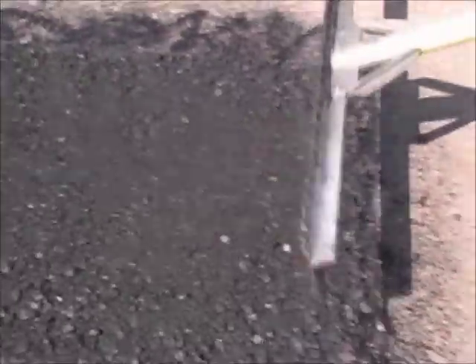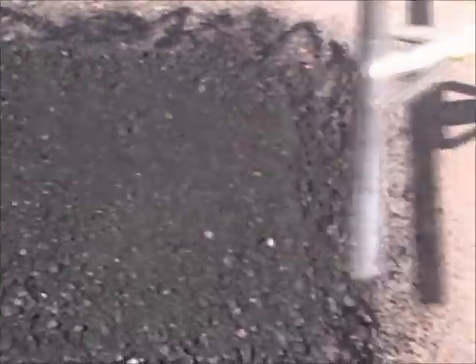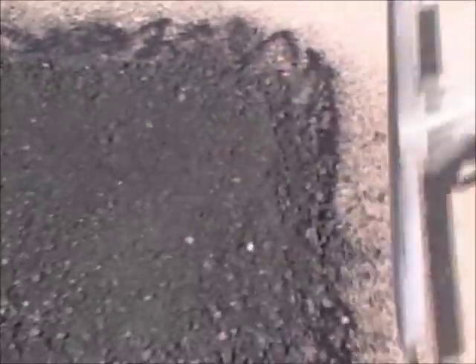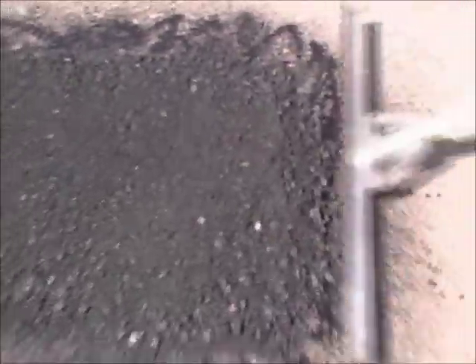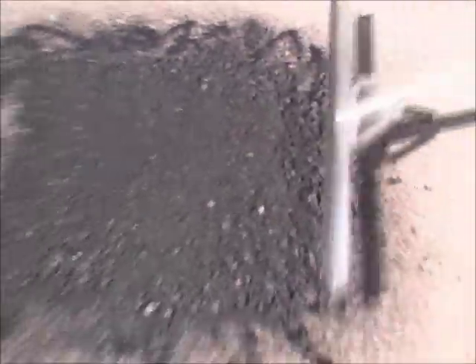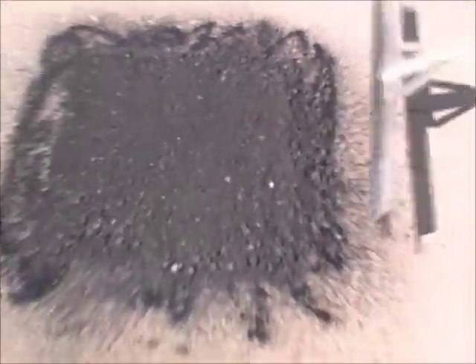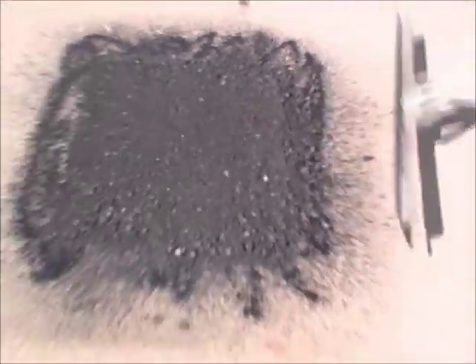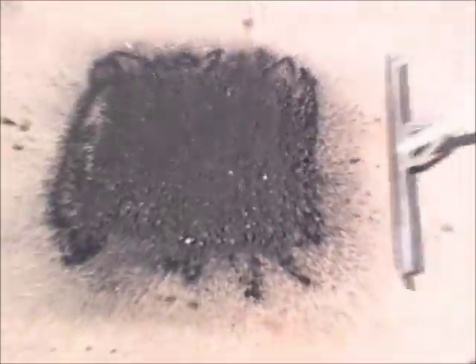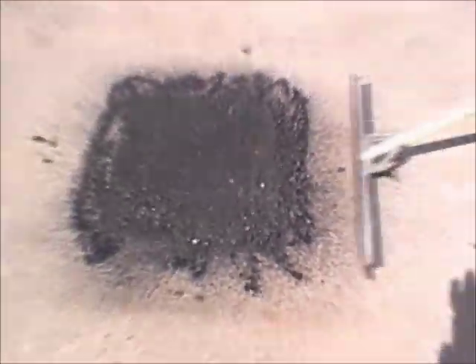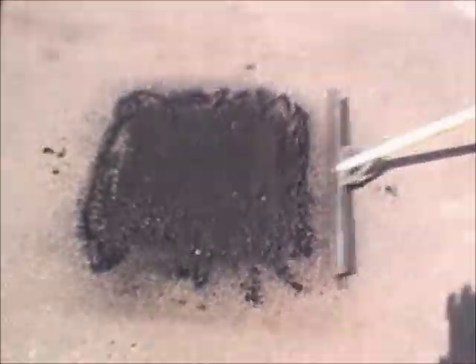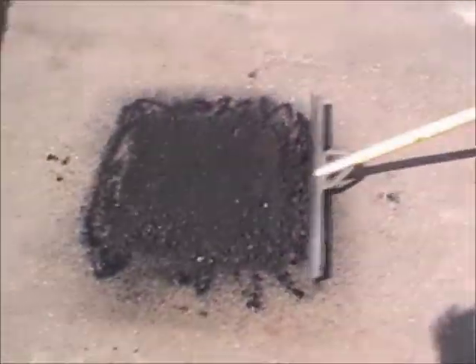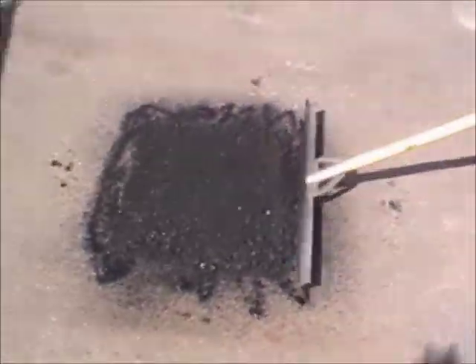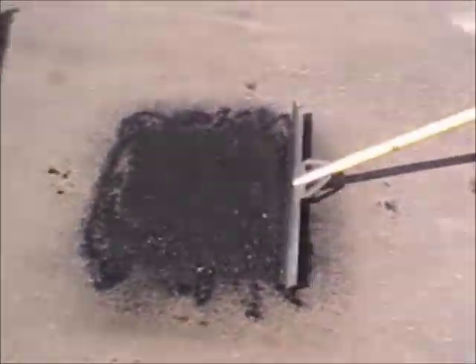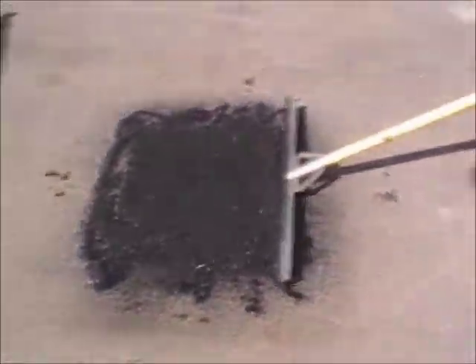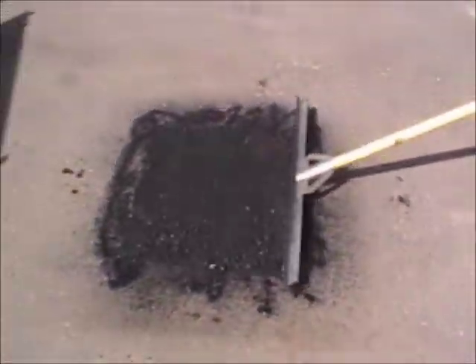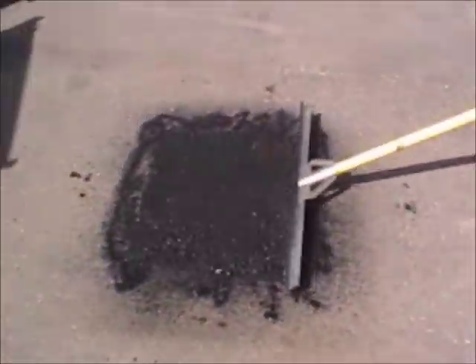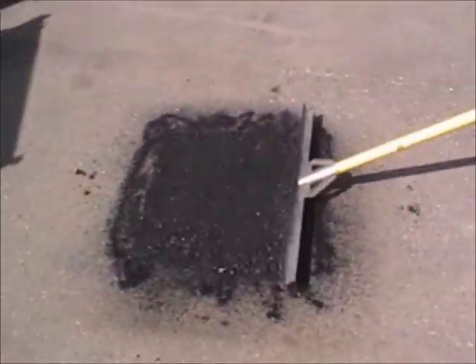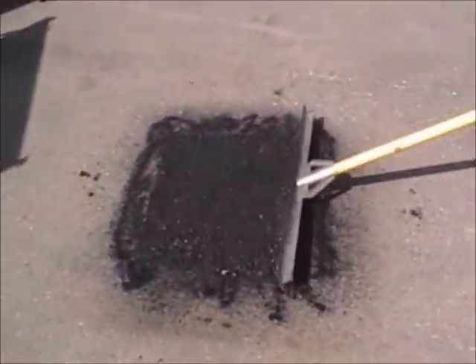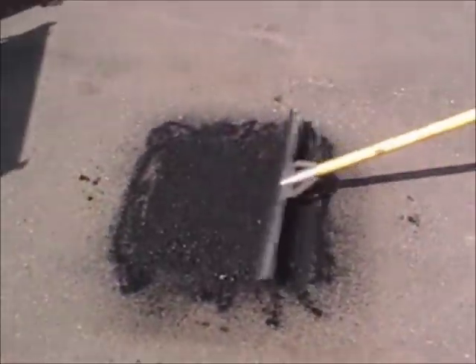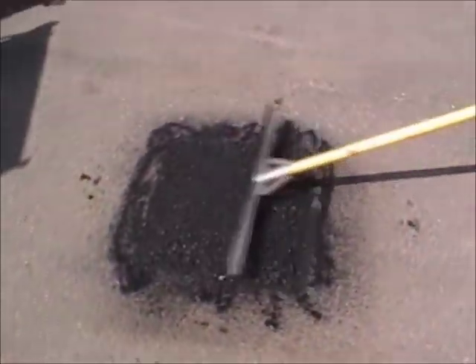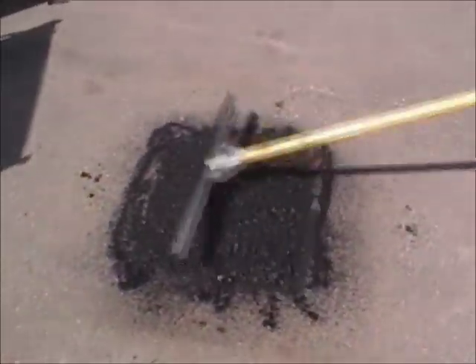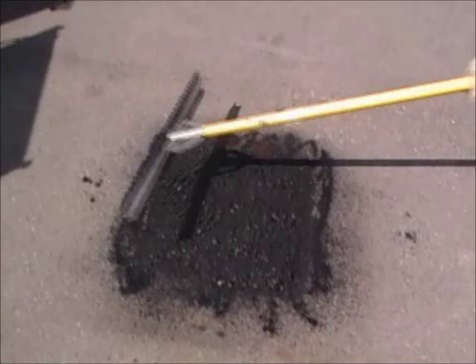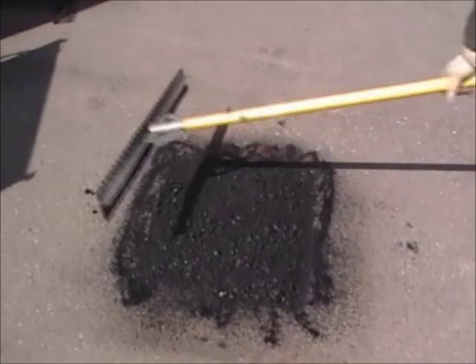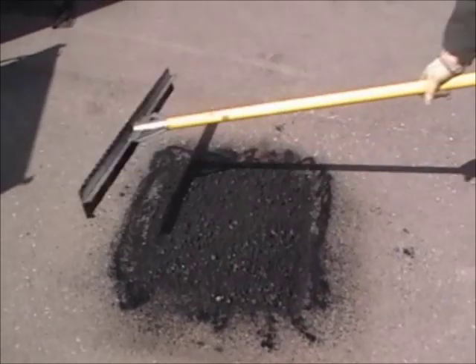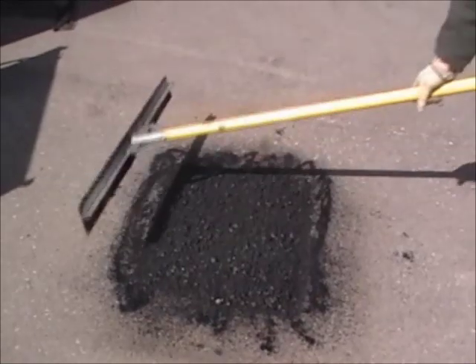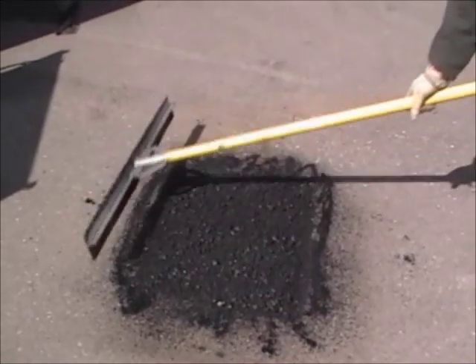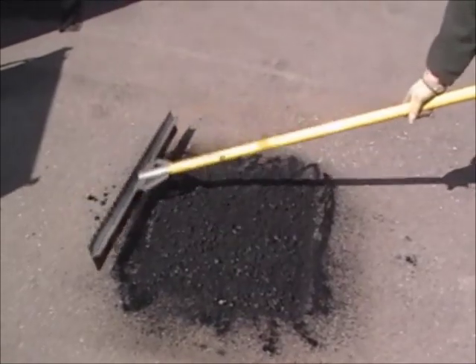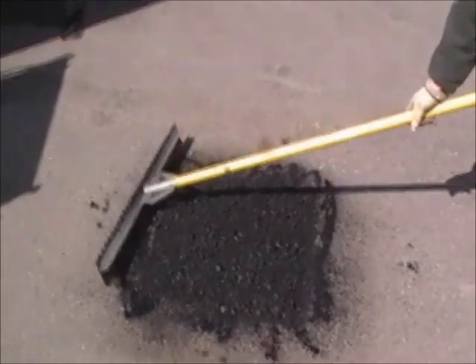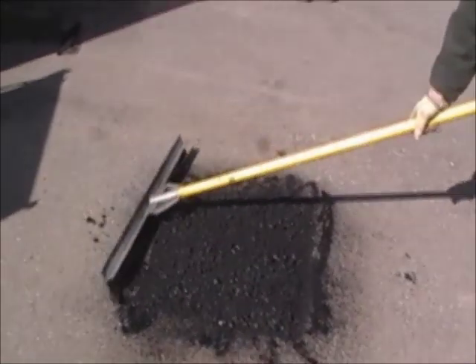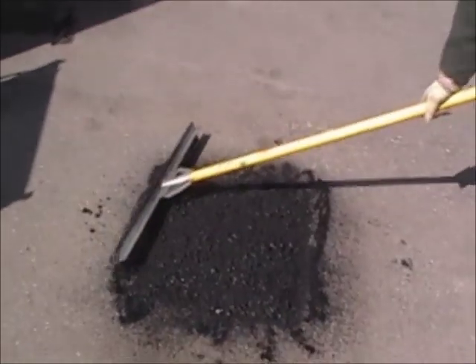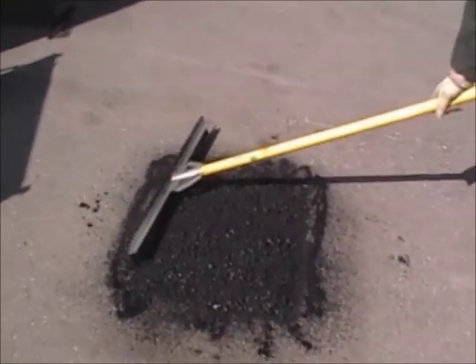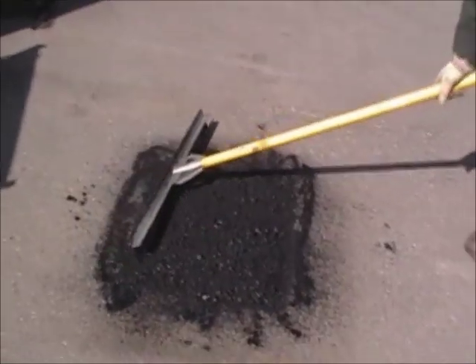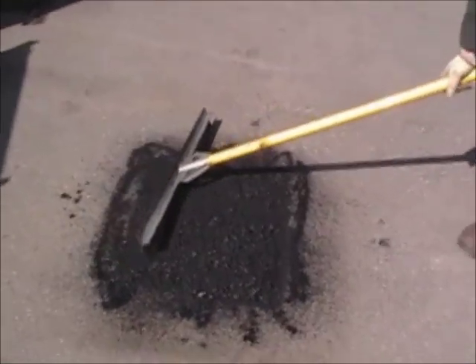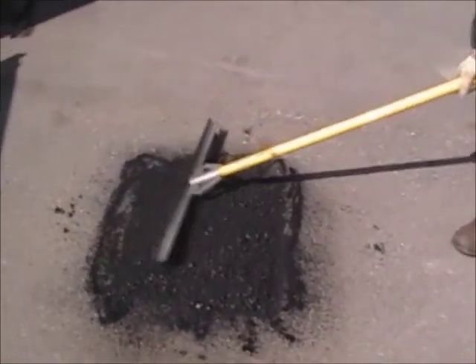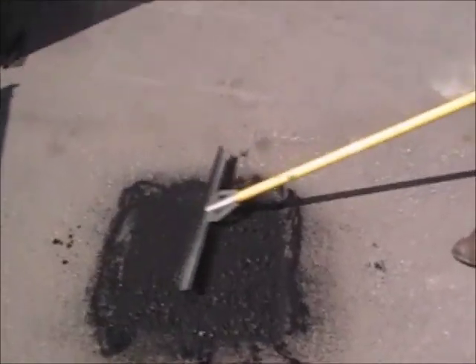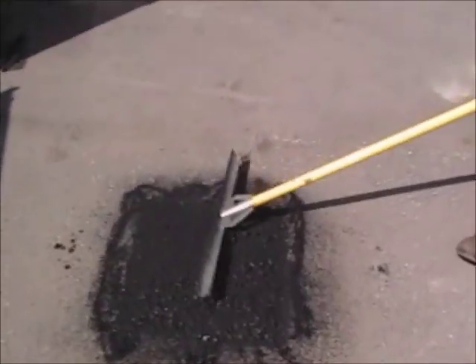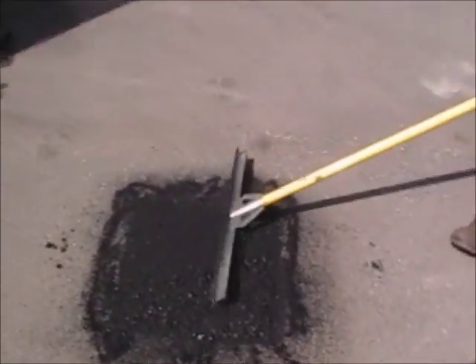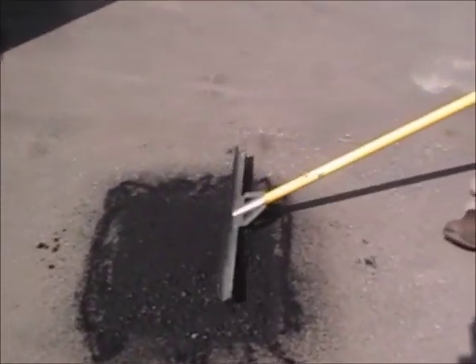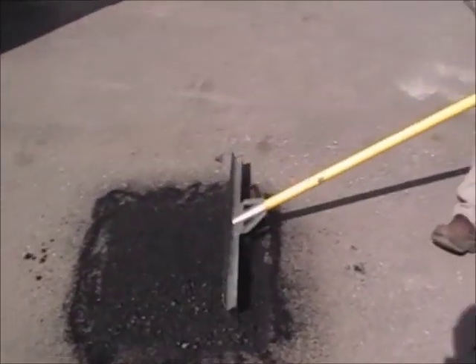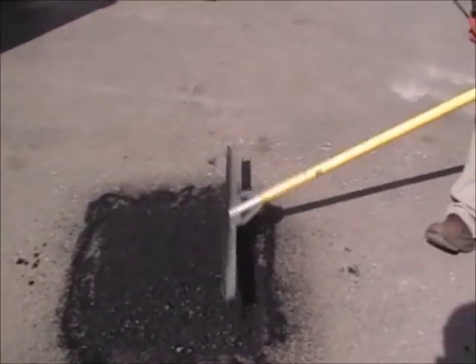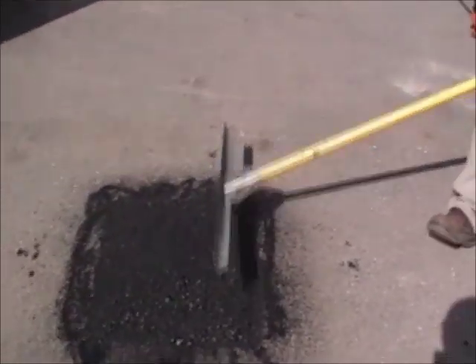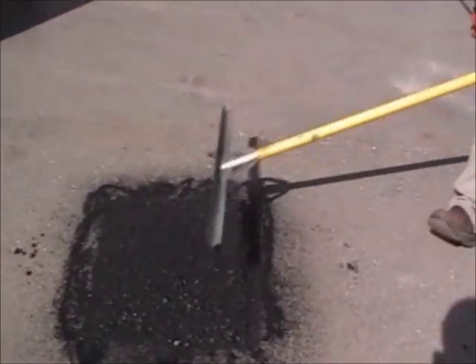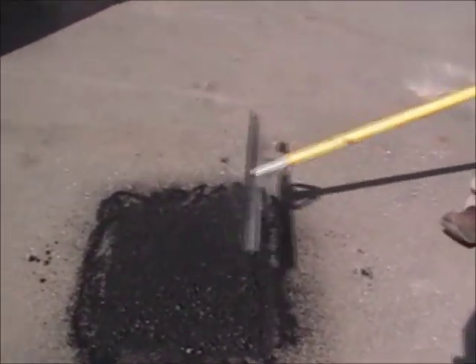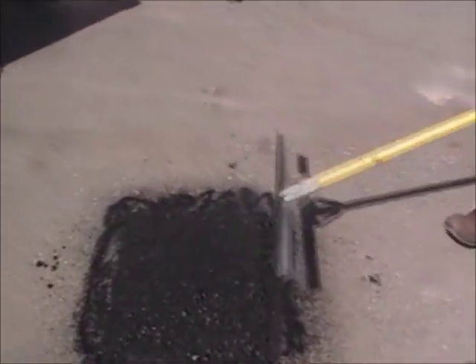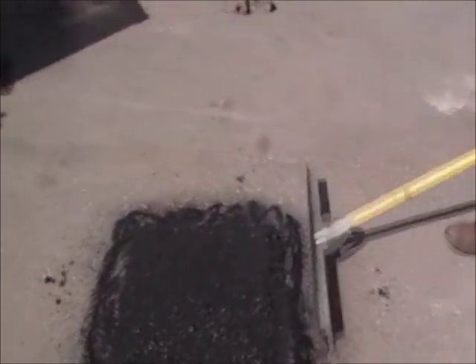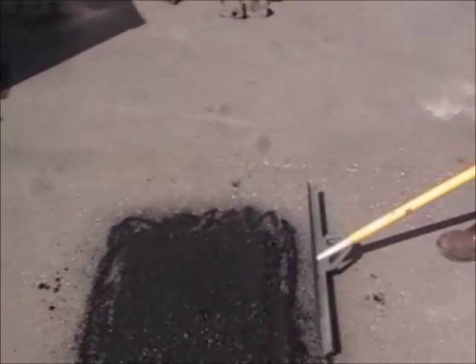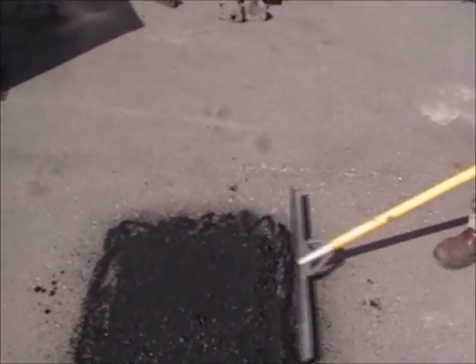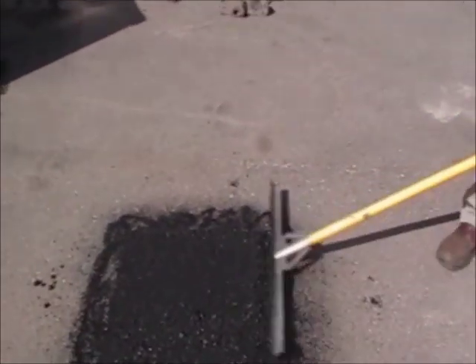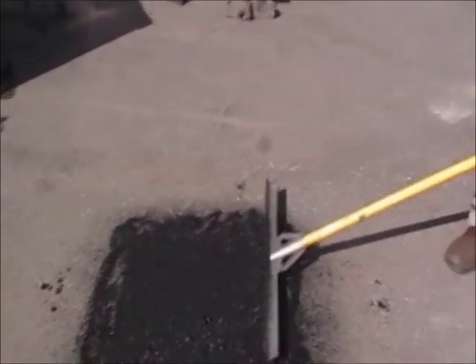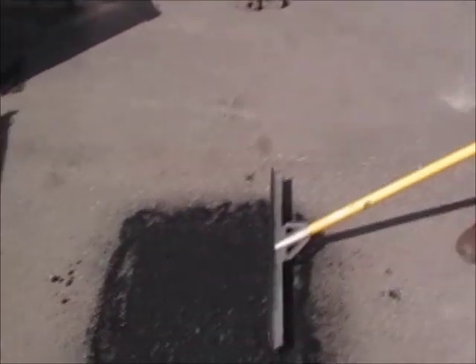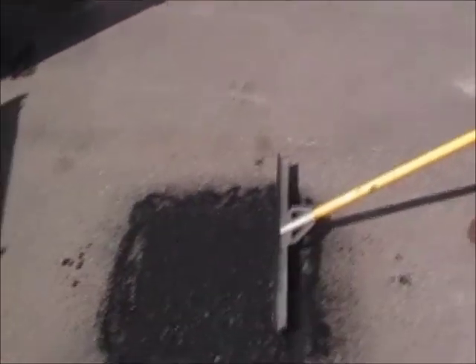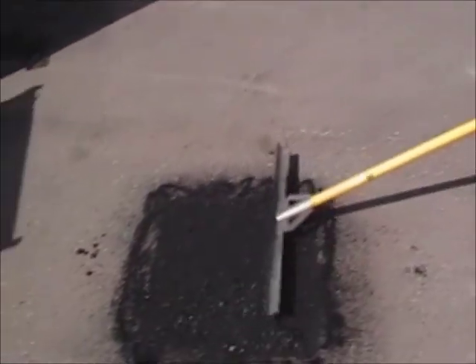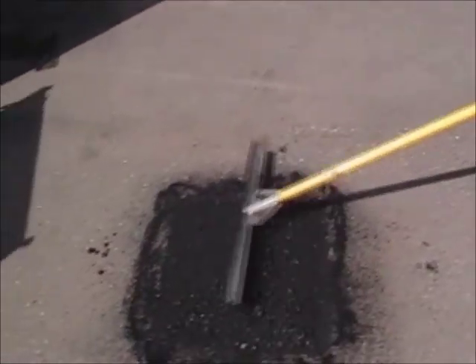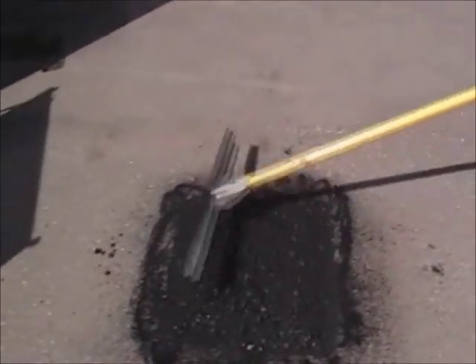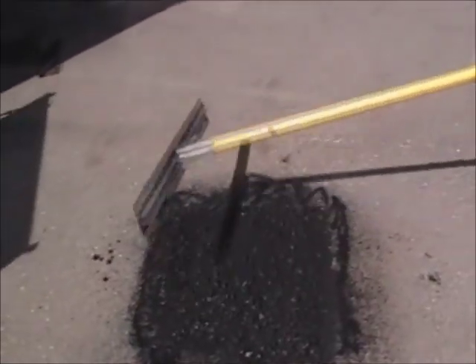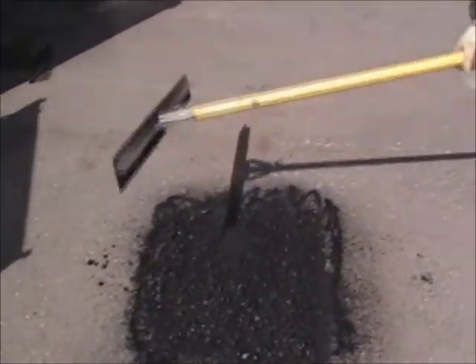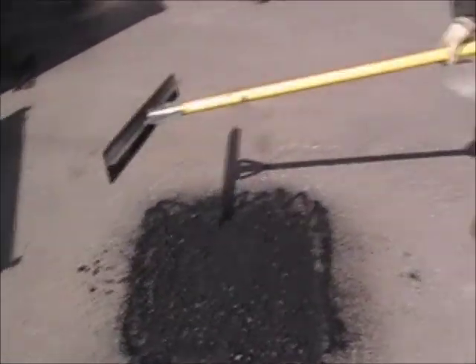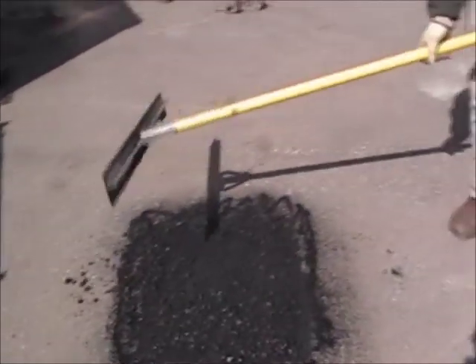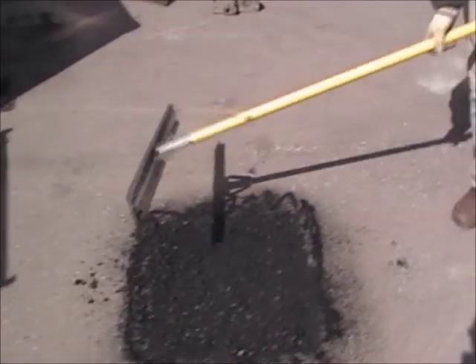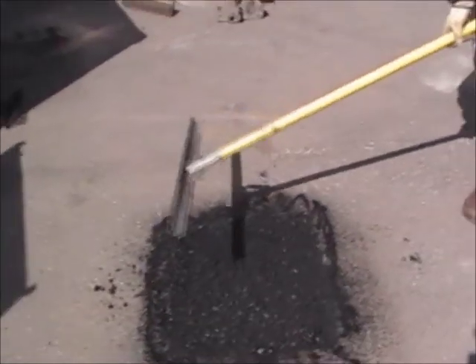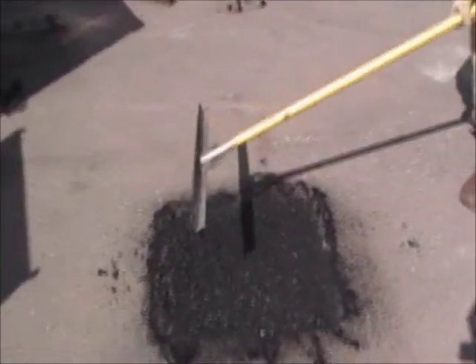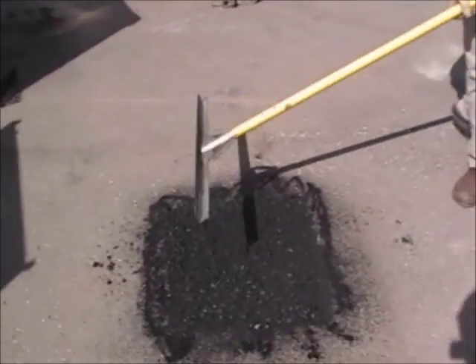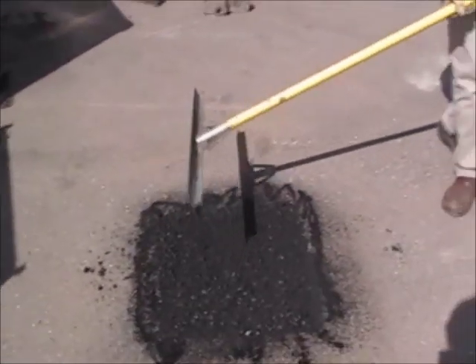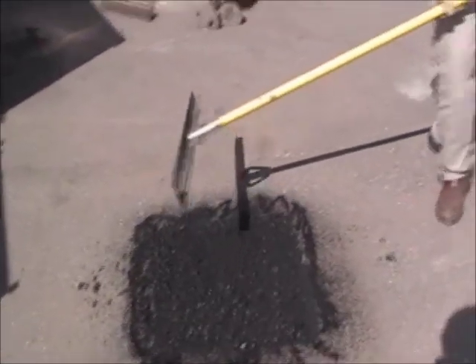Basically, all our machine does is heat asphalt — the rest is up to a good rake and loot man. That's it.